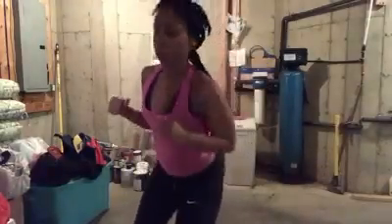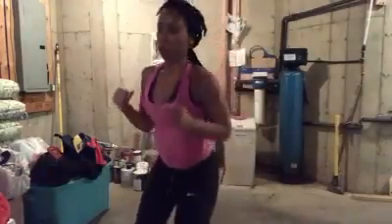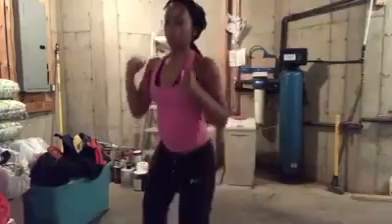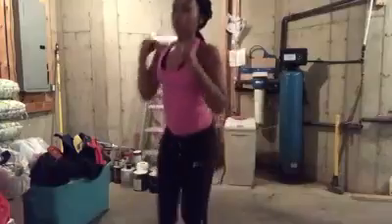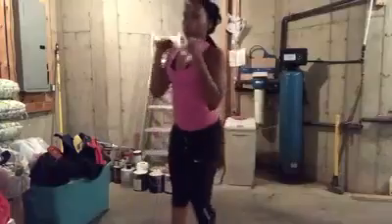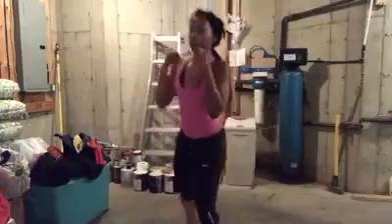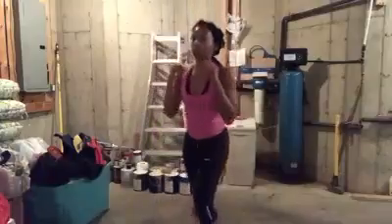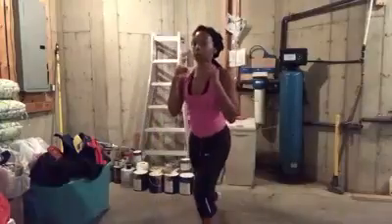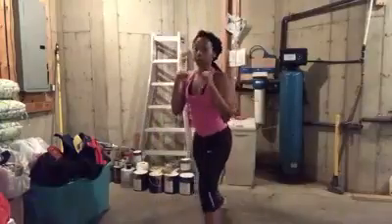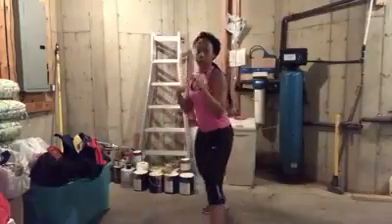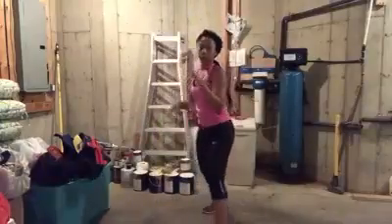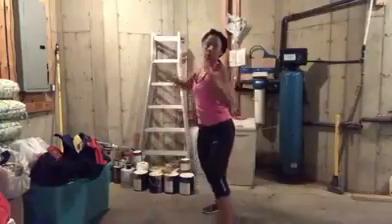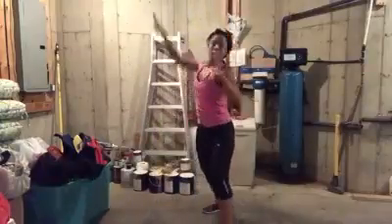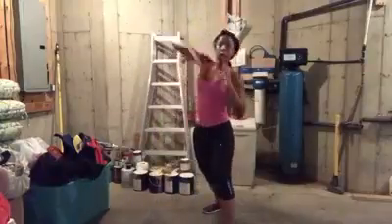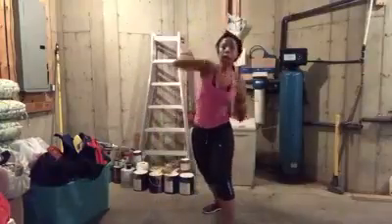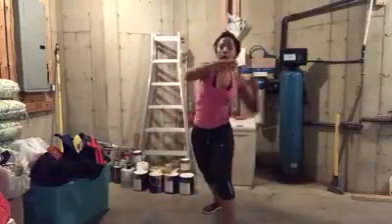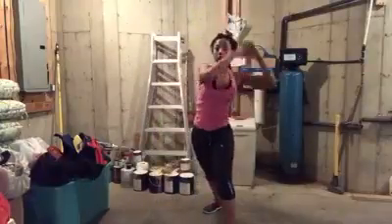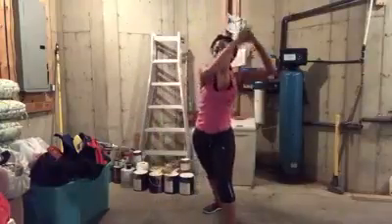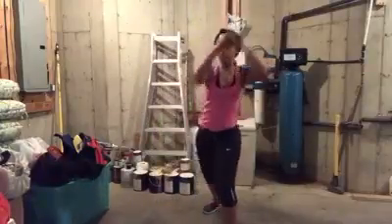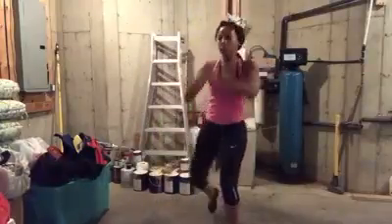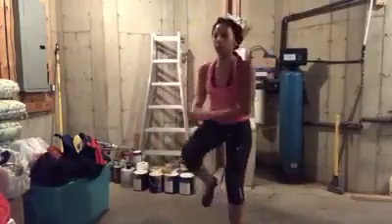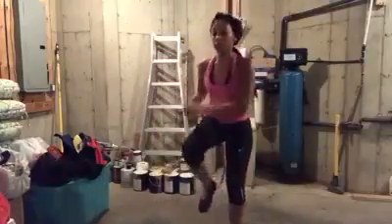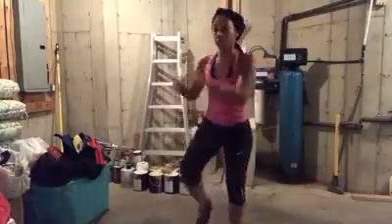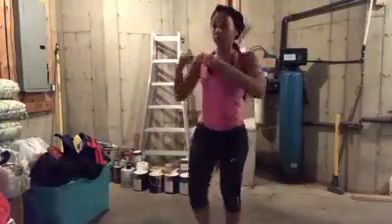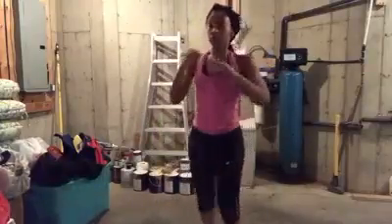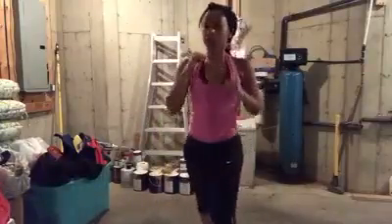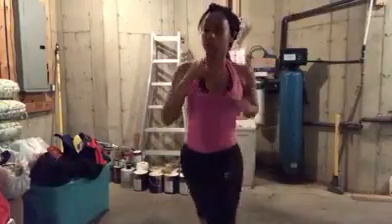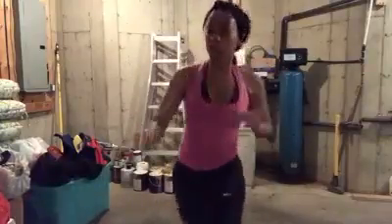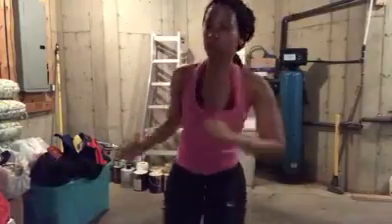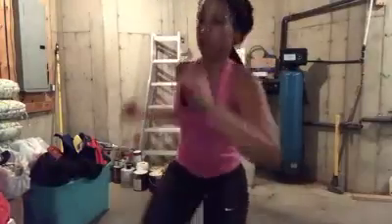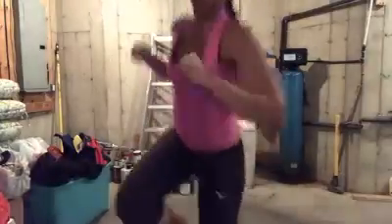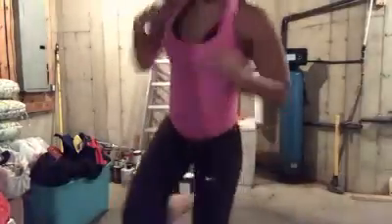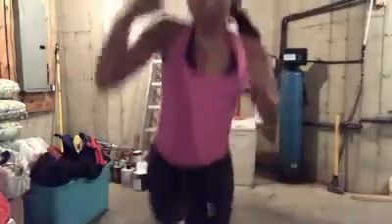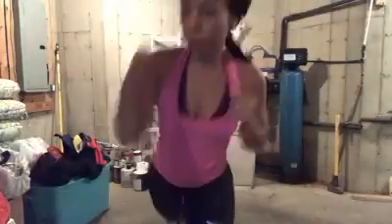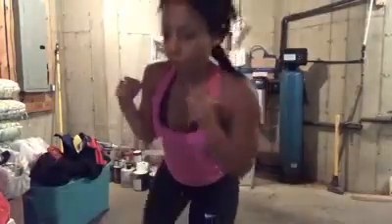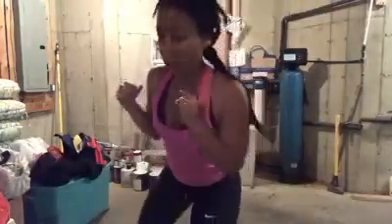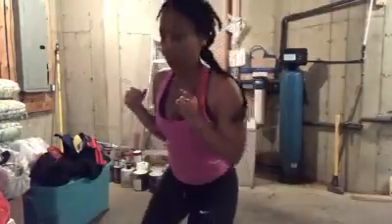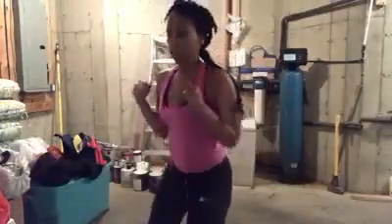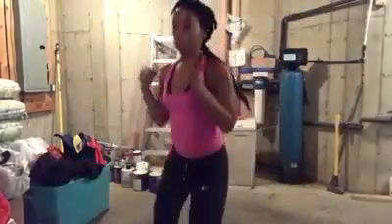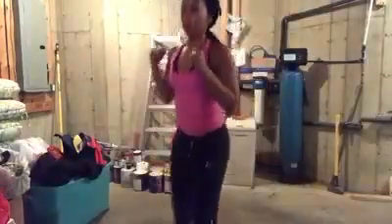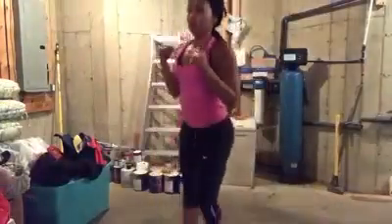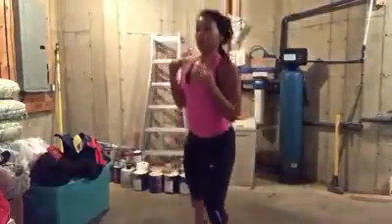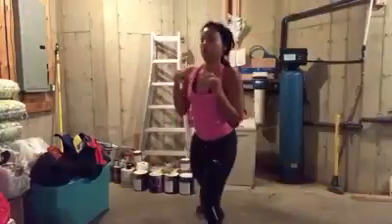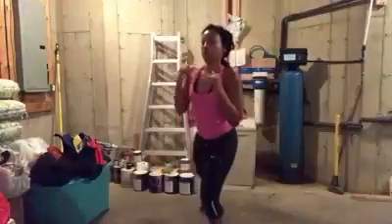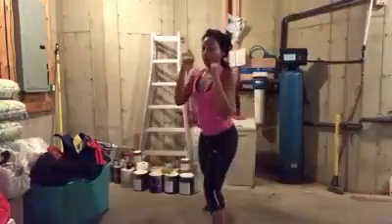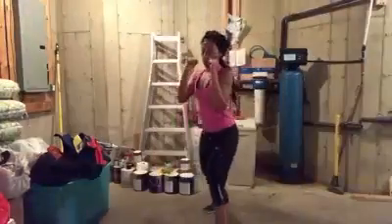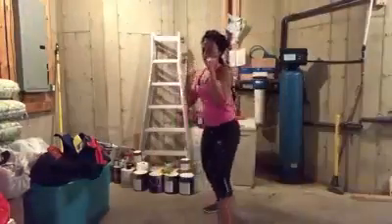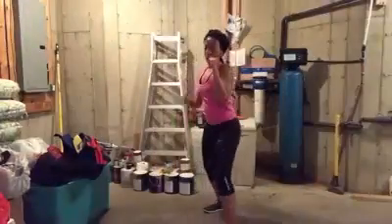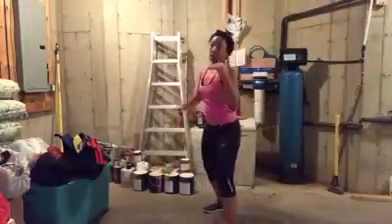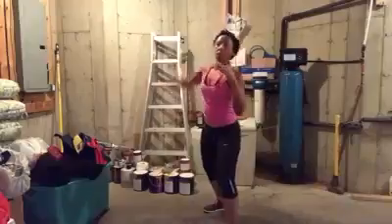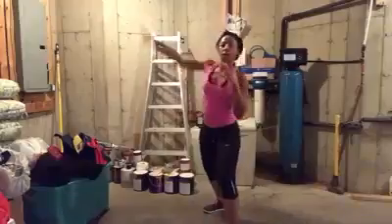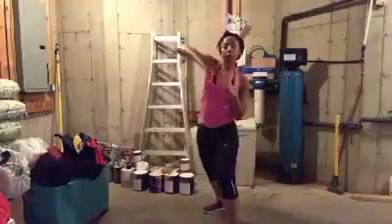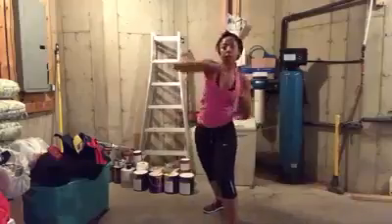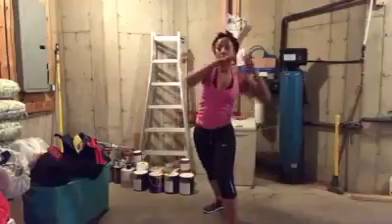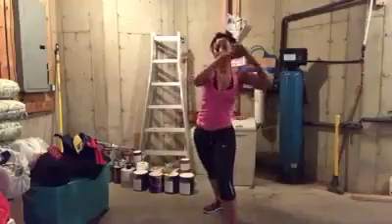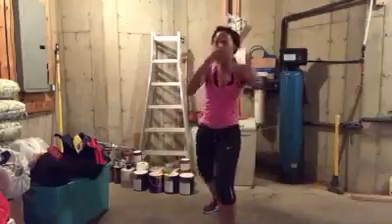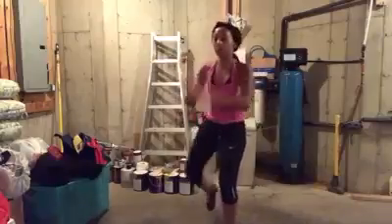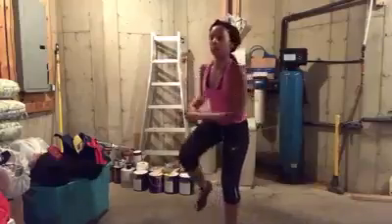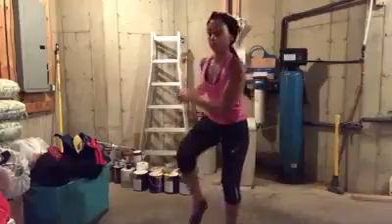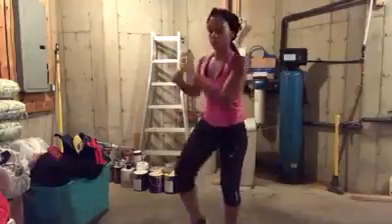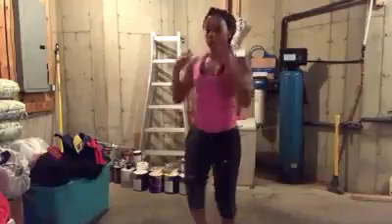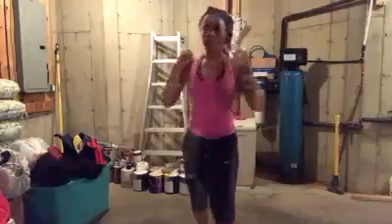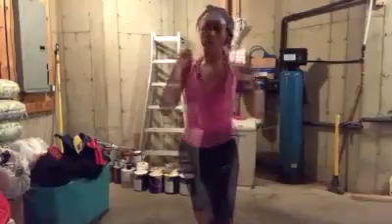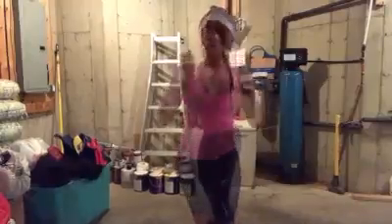You got 10 seconds. Go. Lean back. Abs on. Core engaged. 5 seconds.